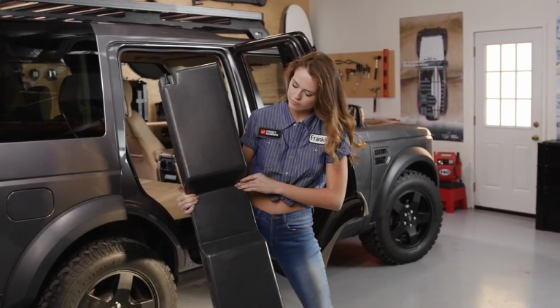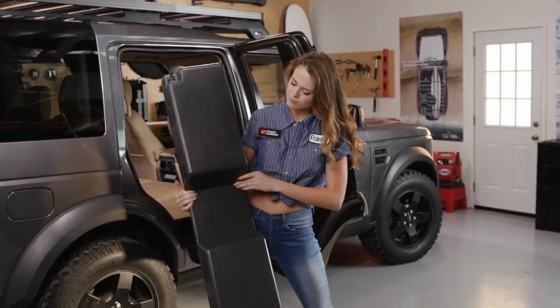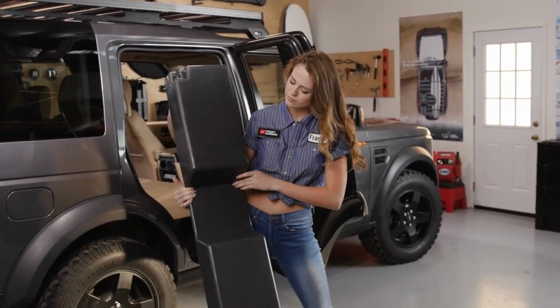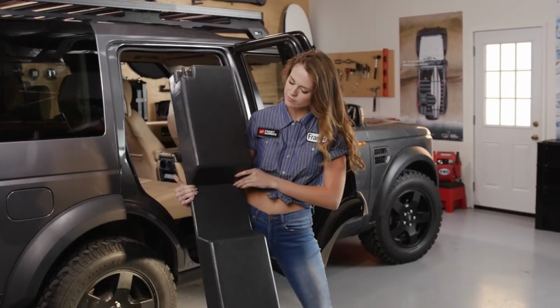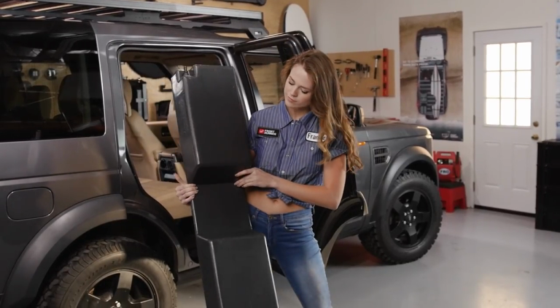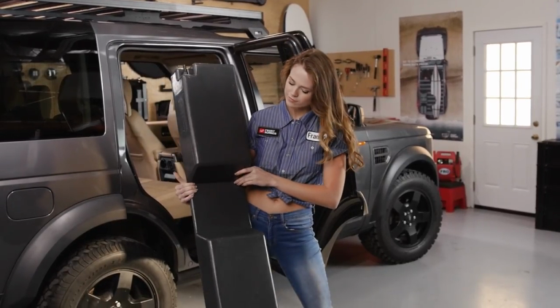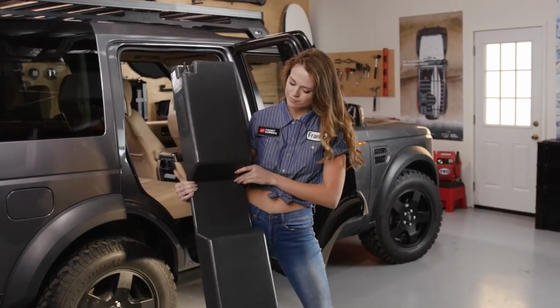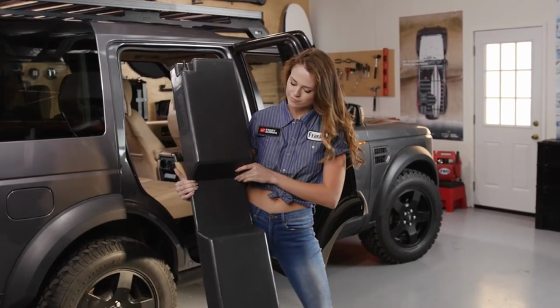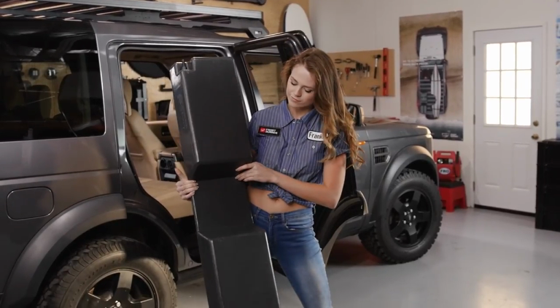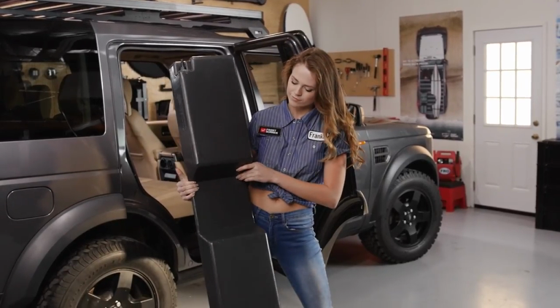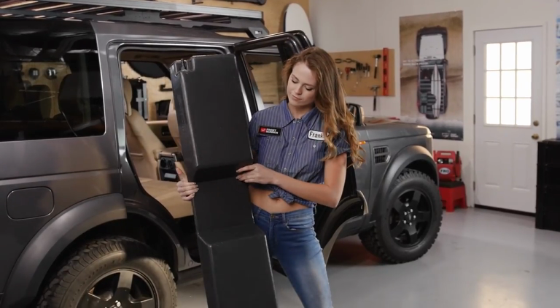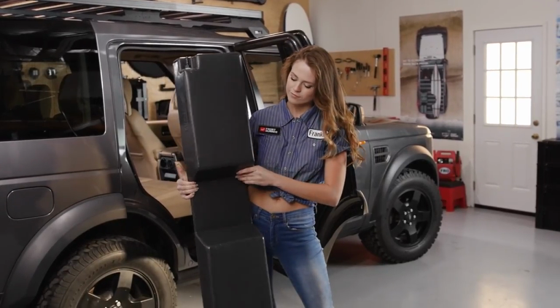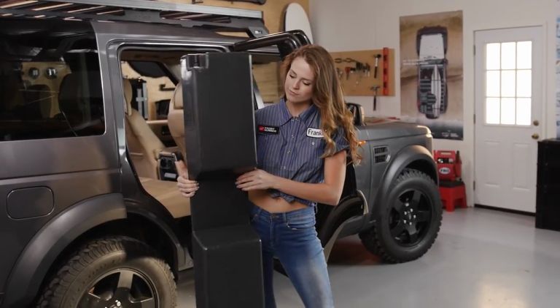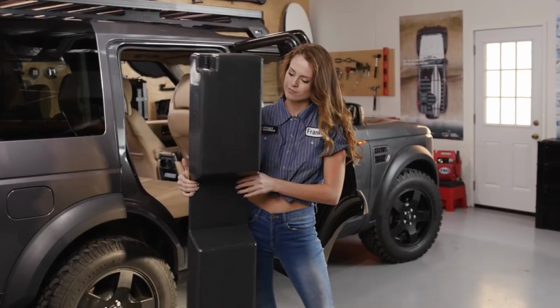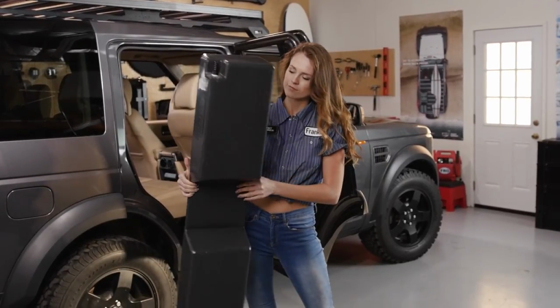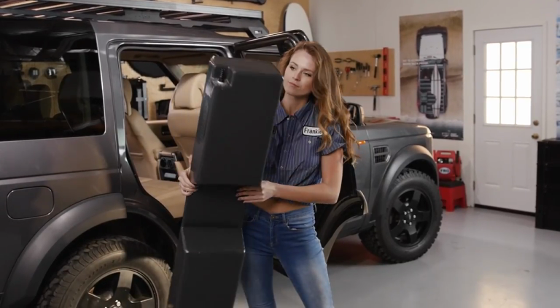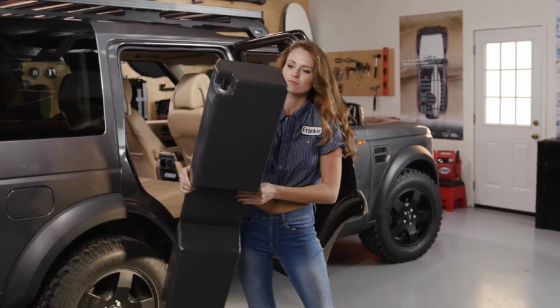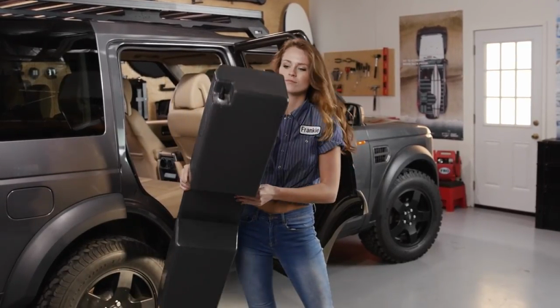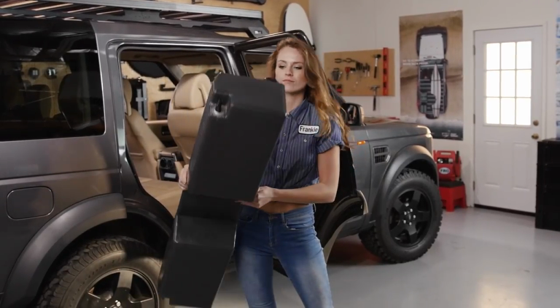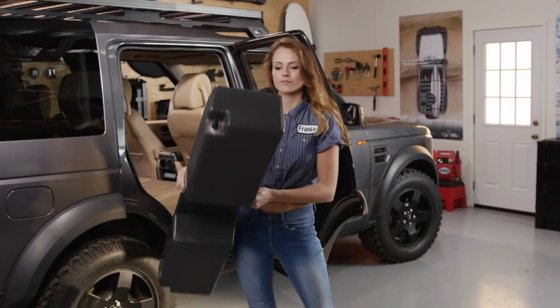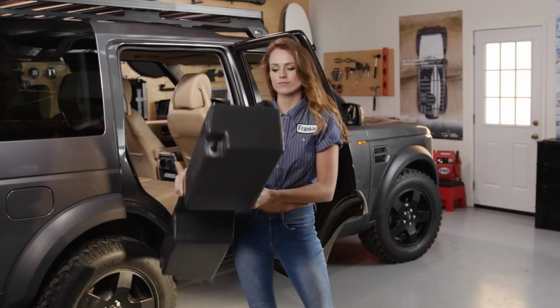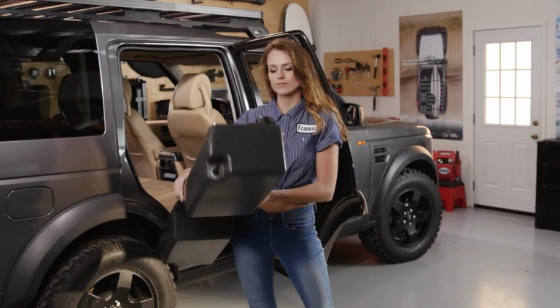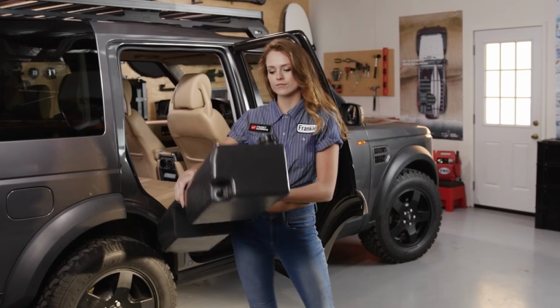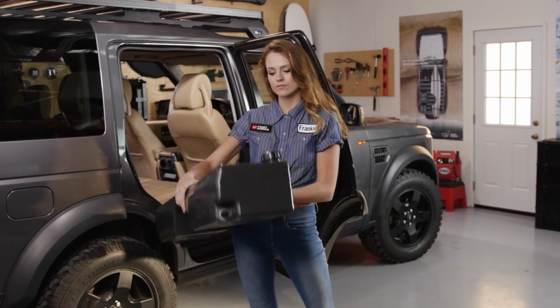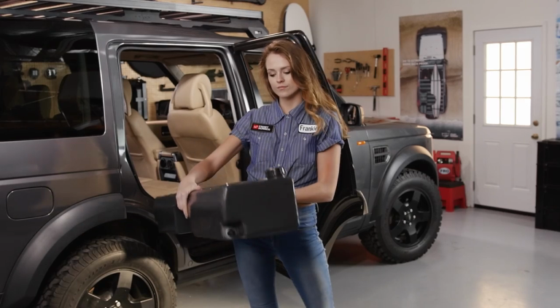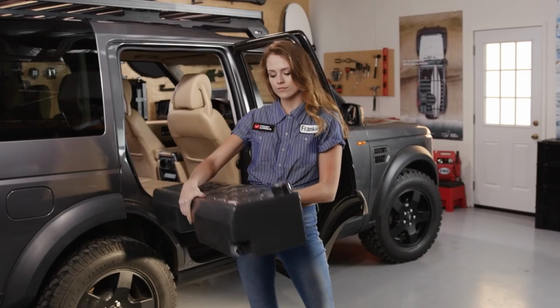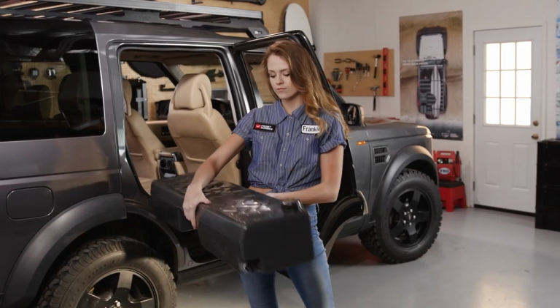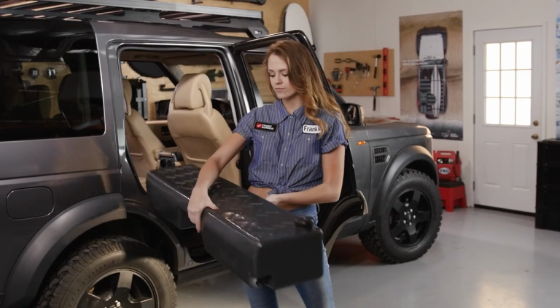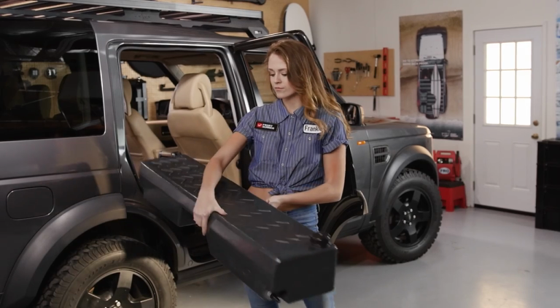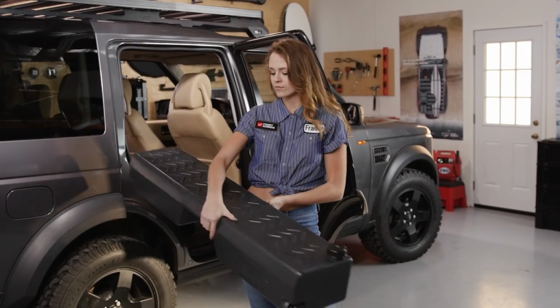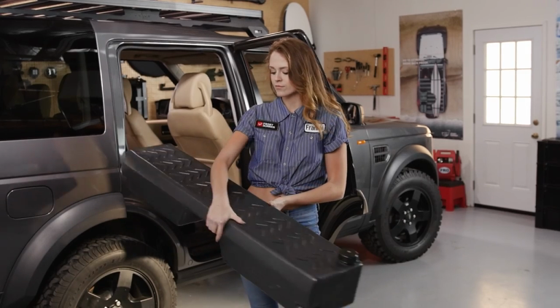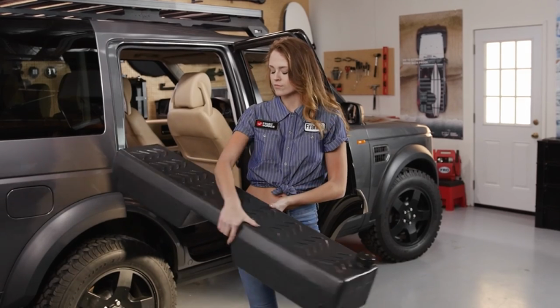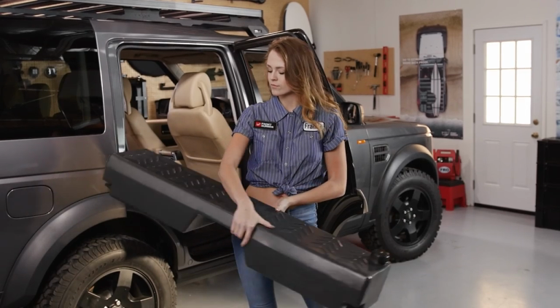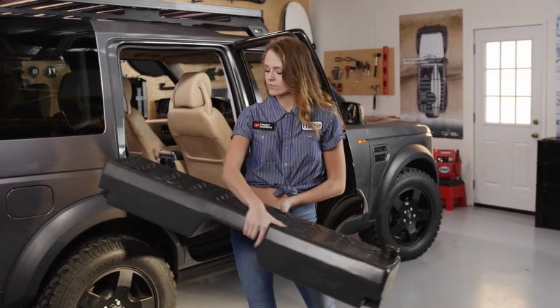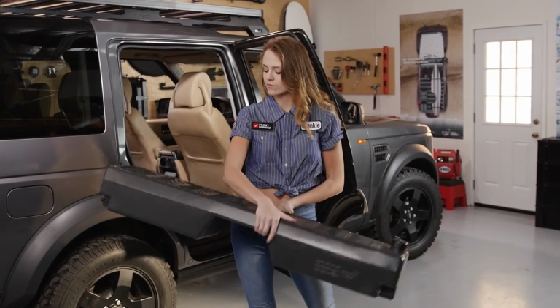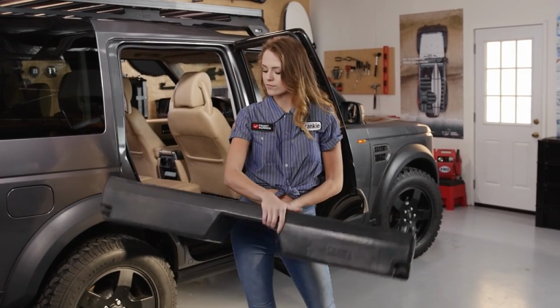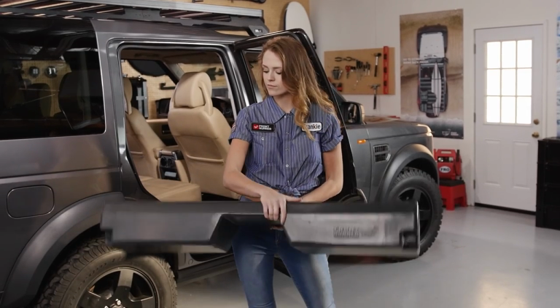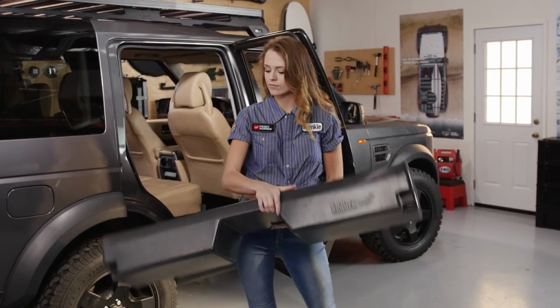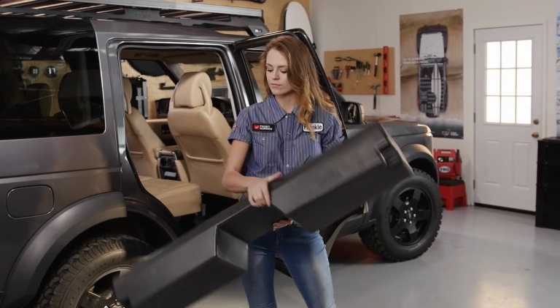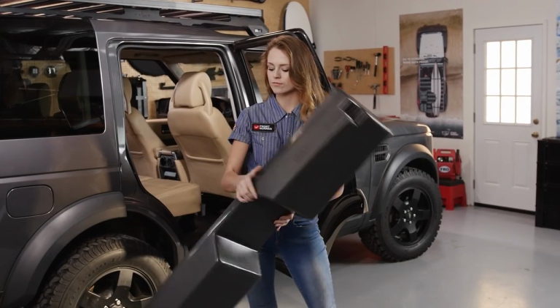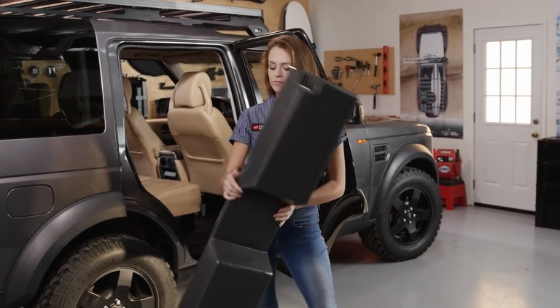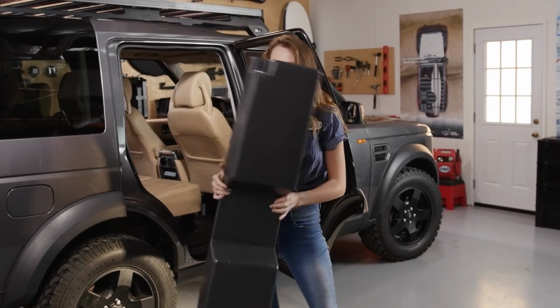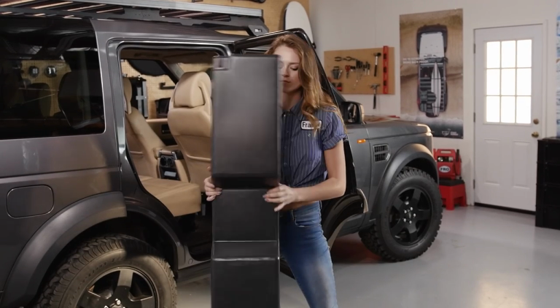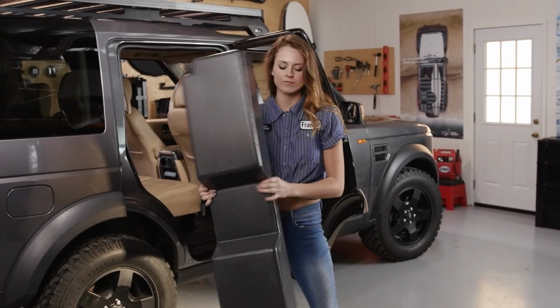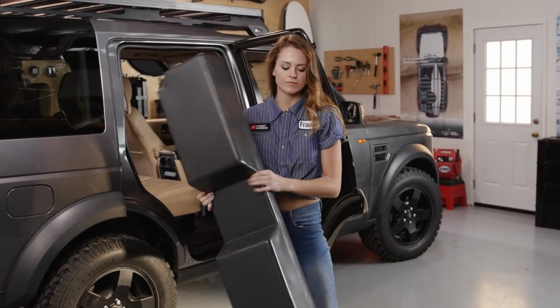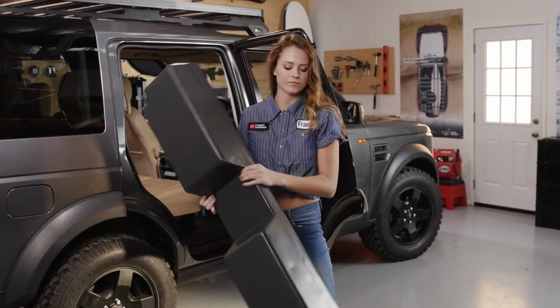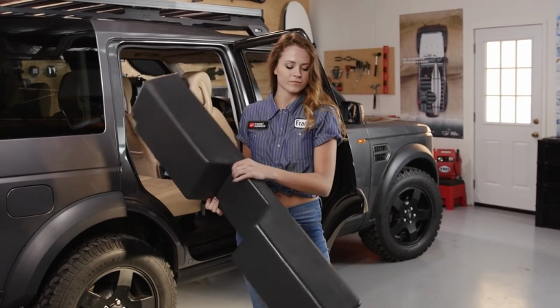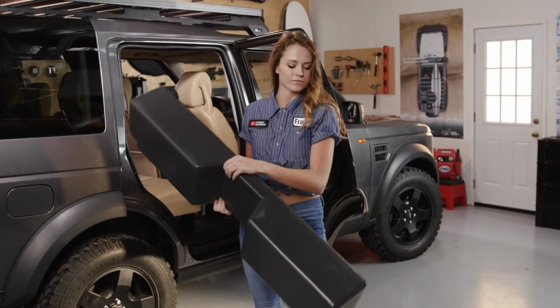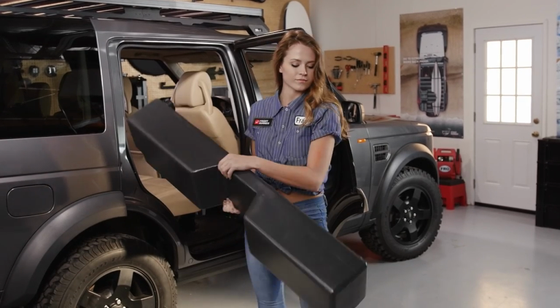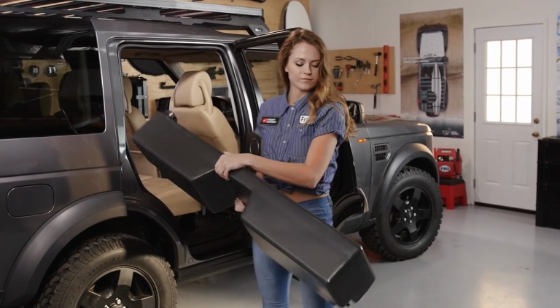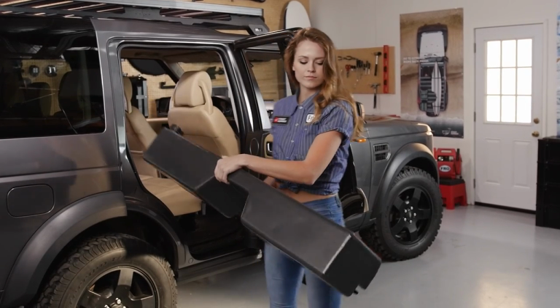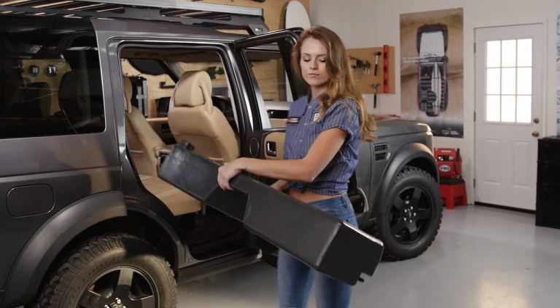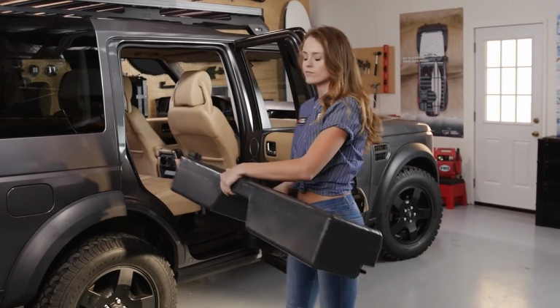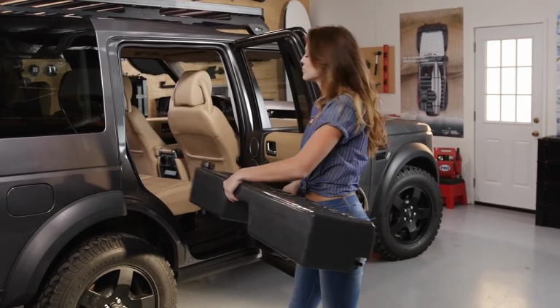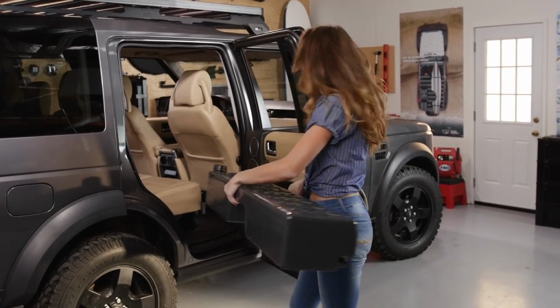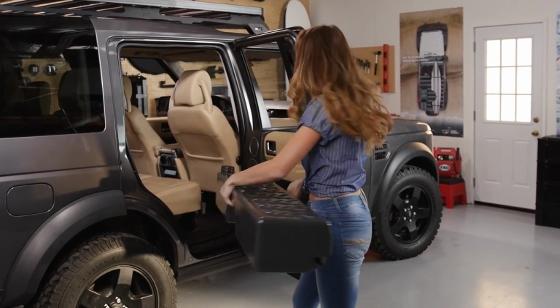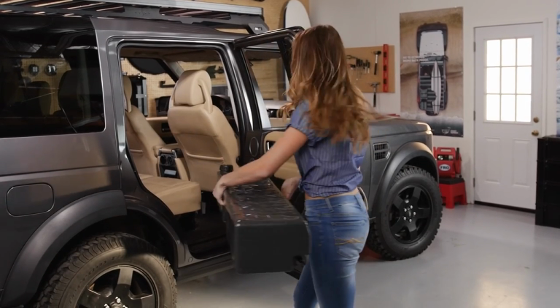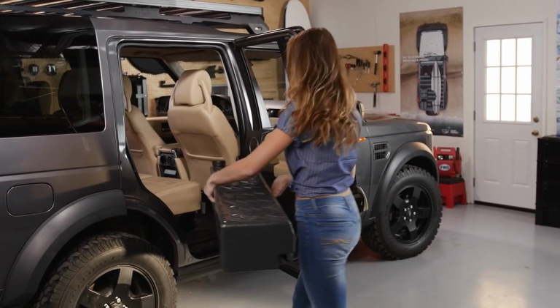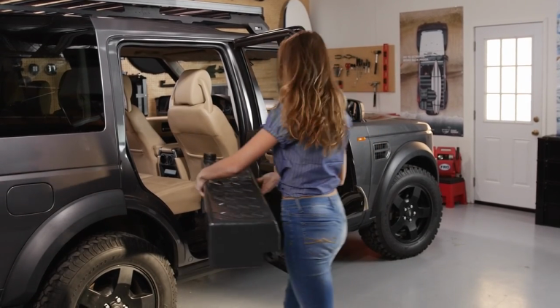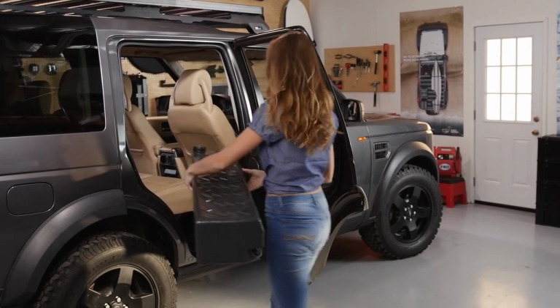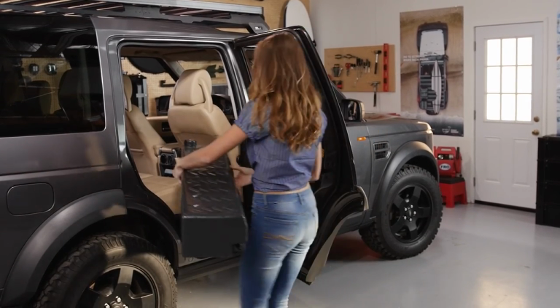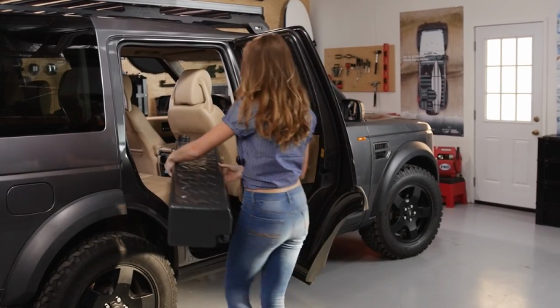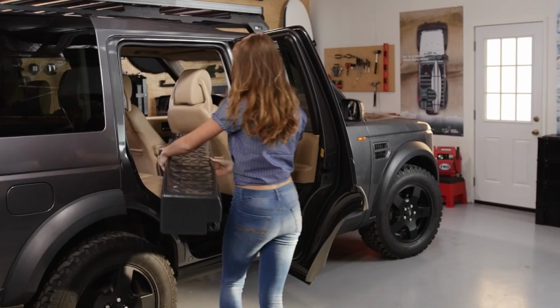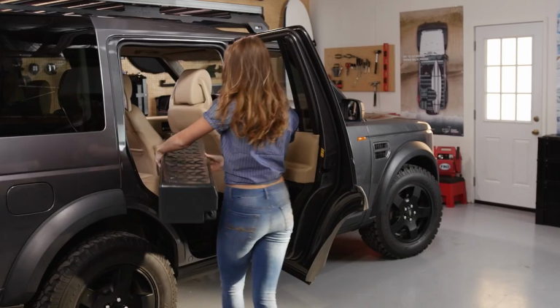For those who want a large capacity water tank but don't want their daily driver cluttered with permanently installed gear, Frontrunner created the Footwell Water Tank.